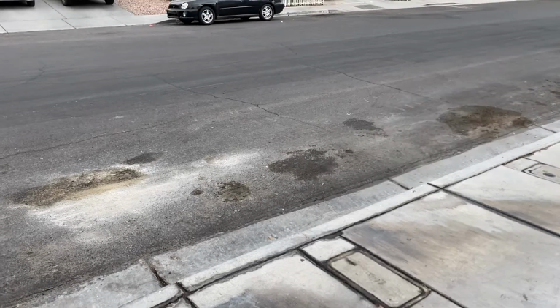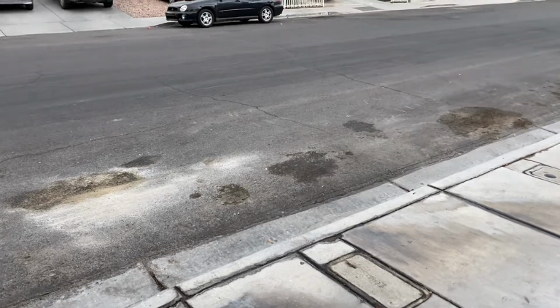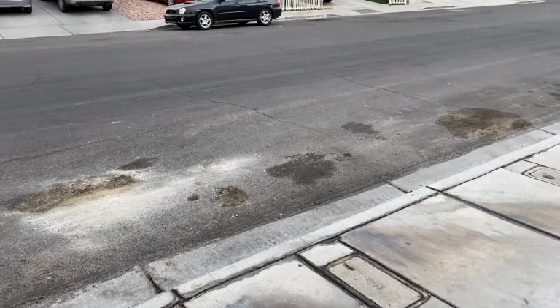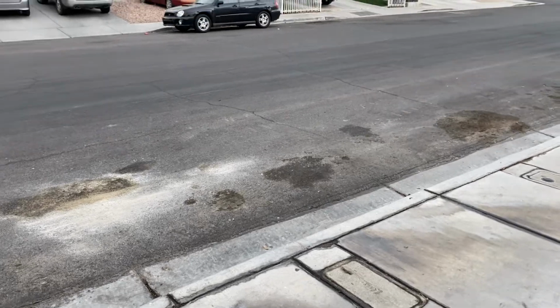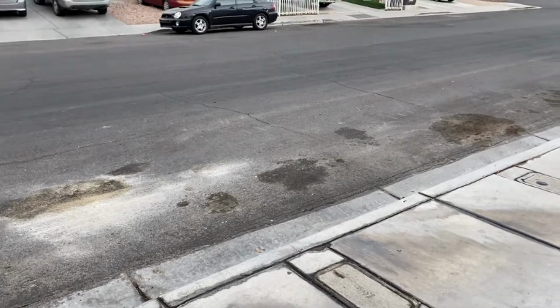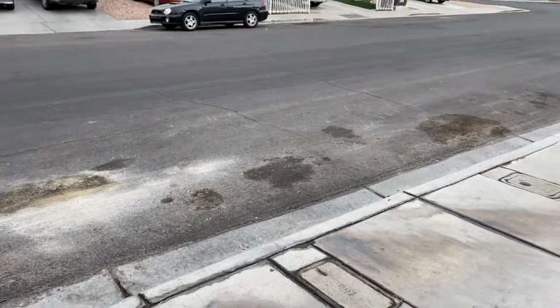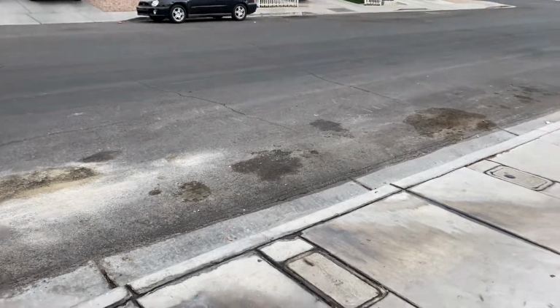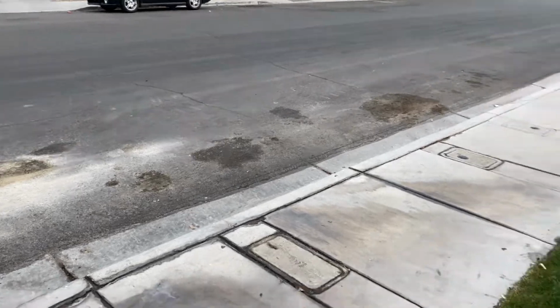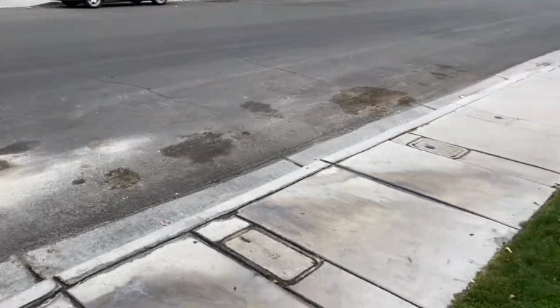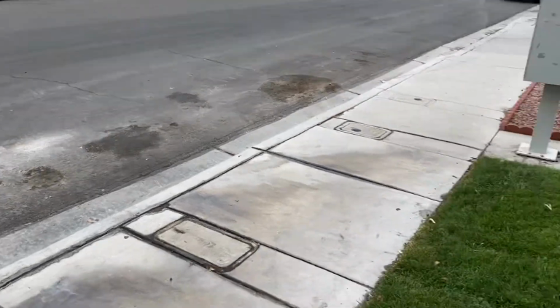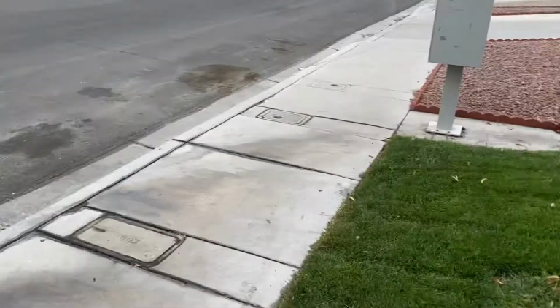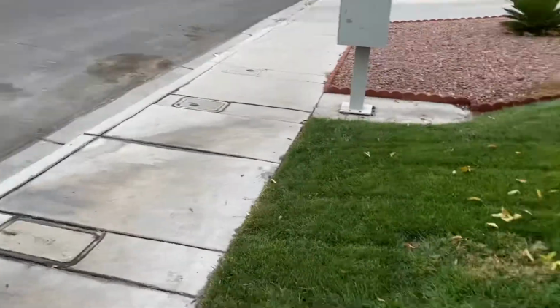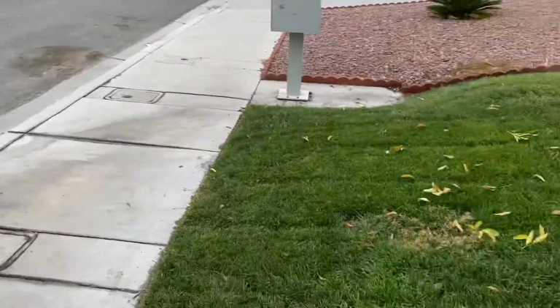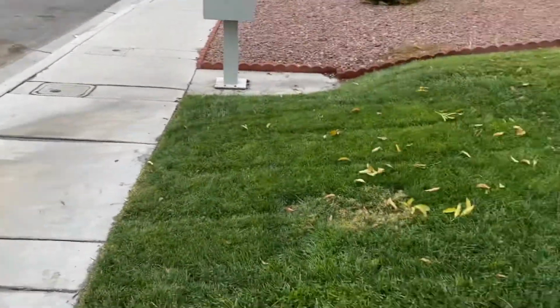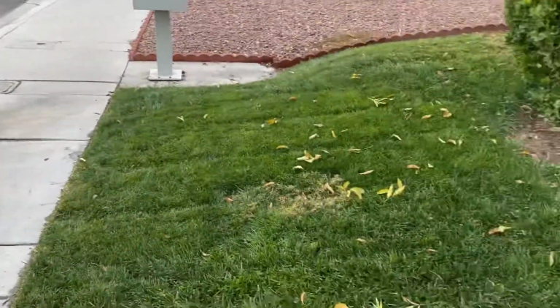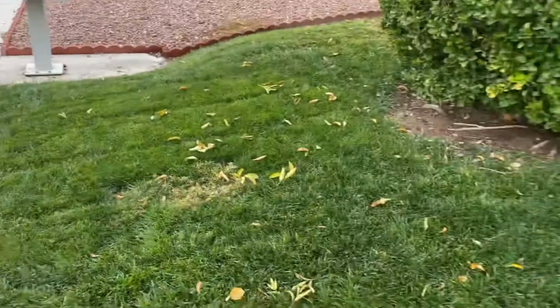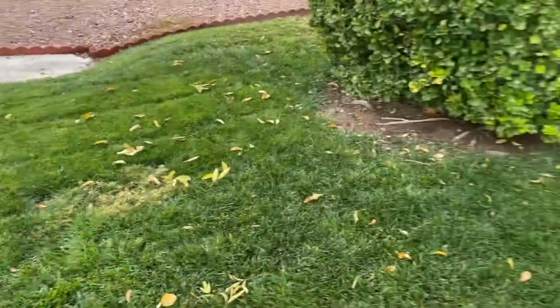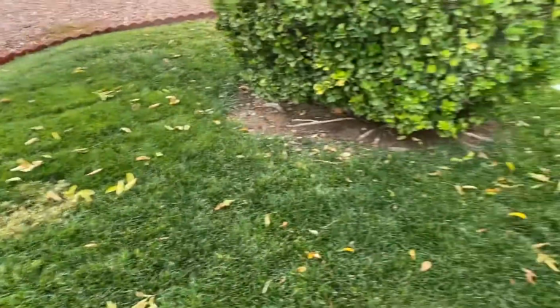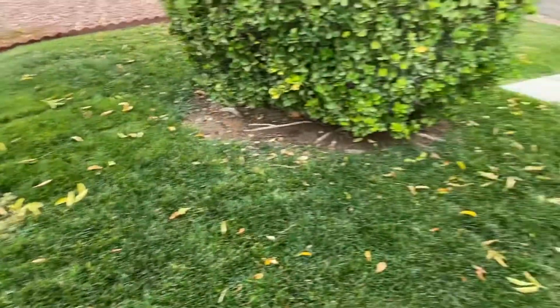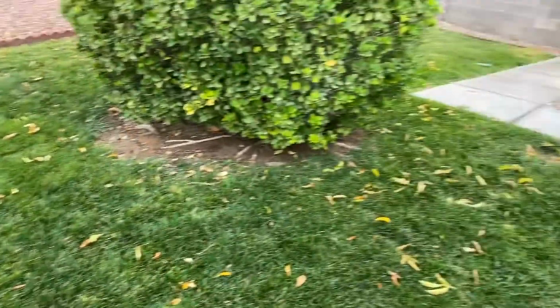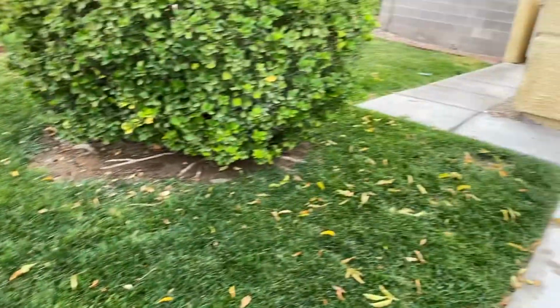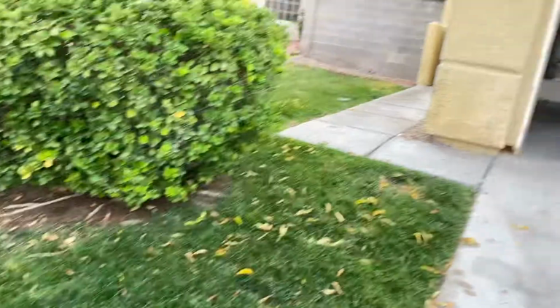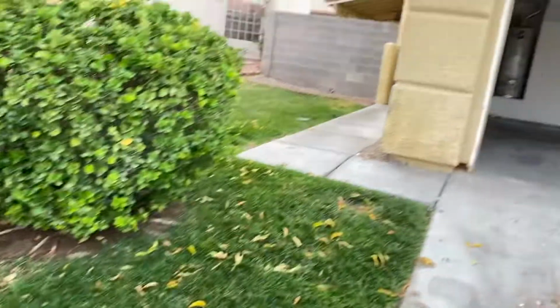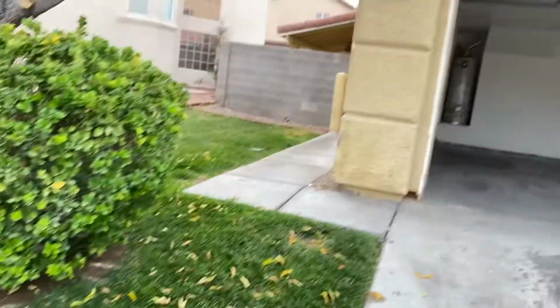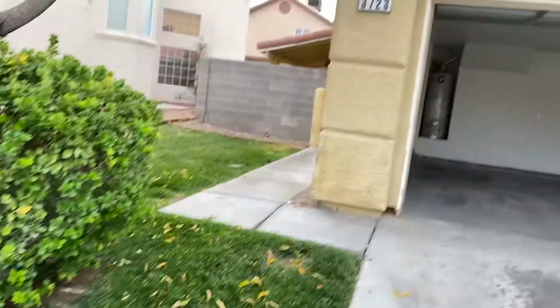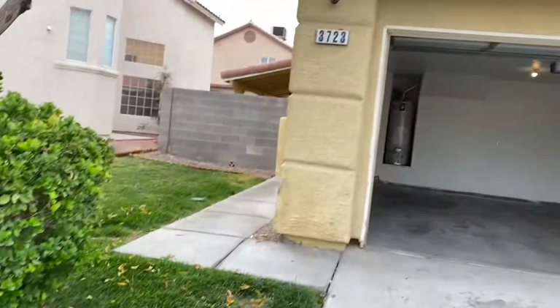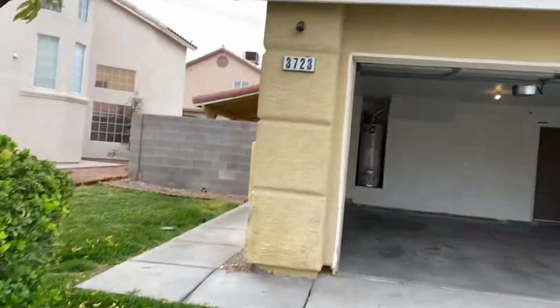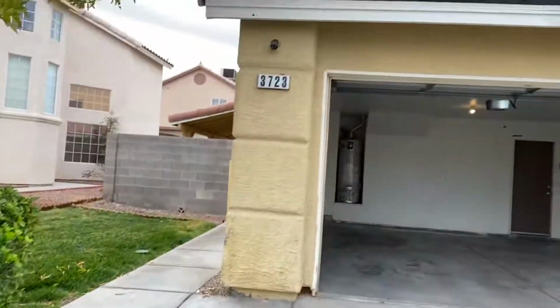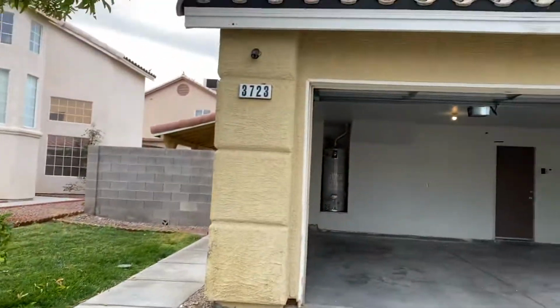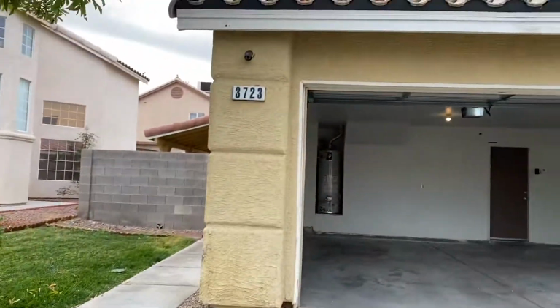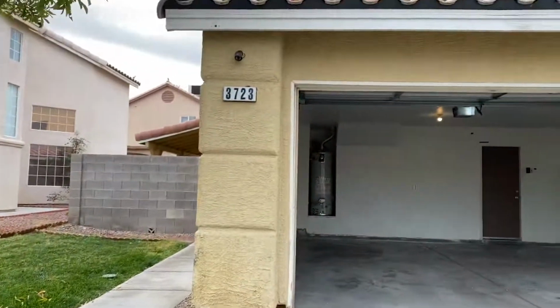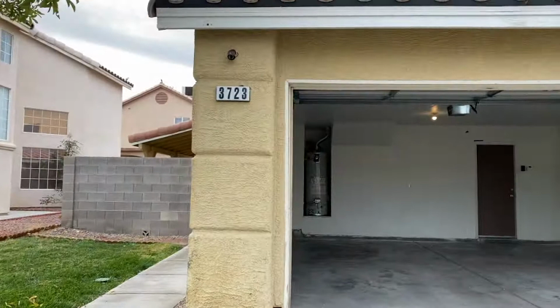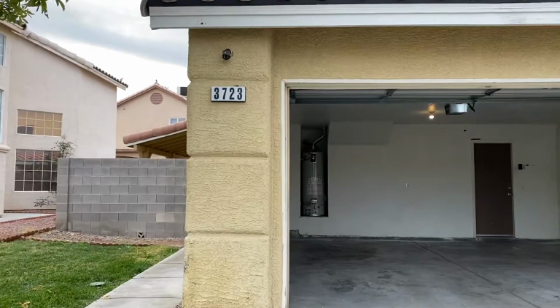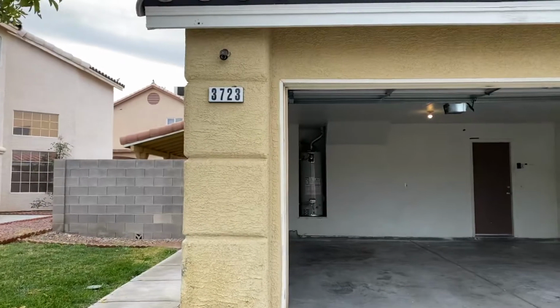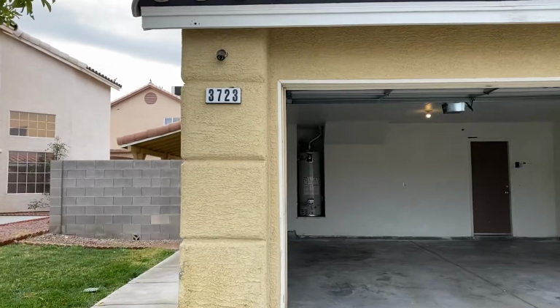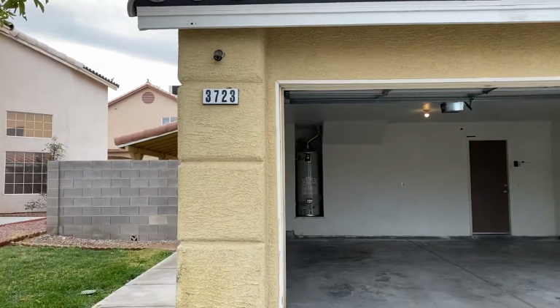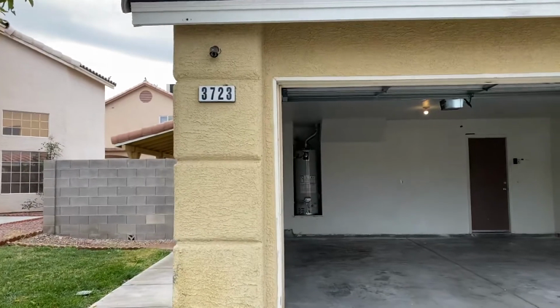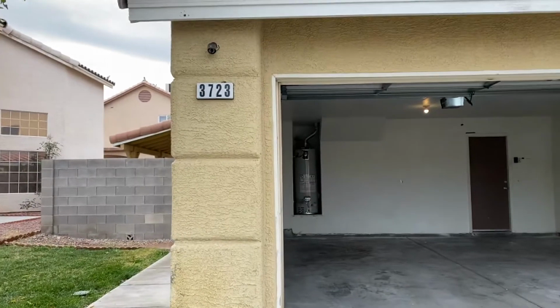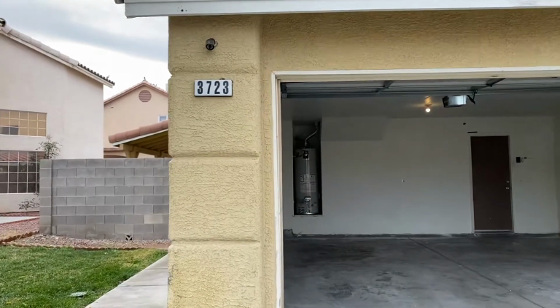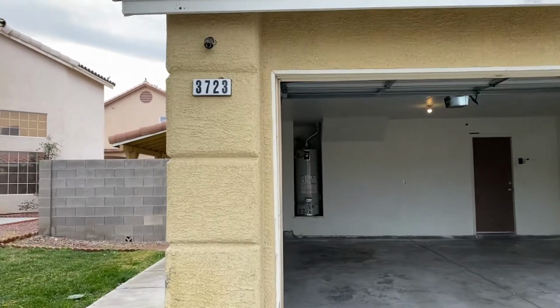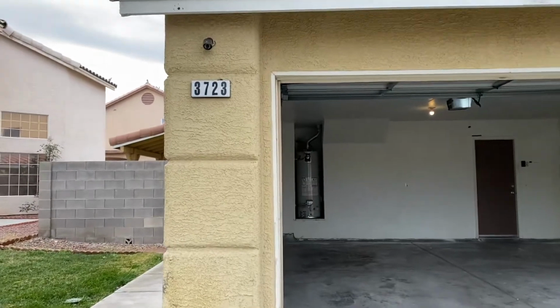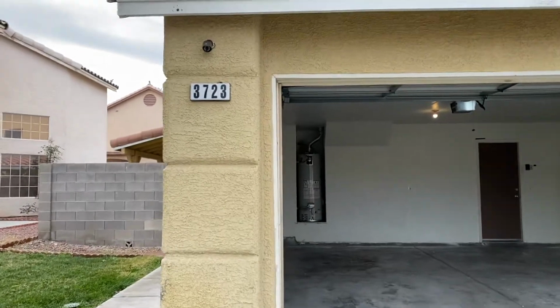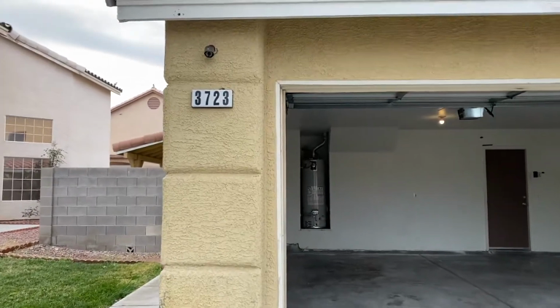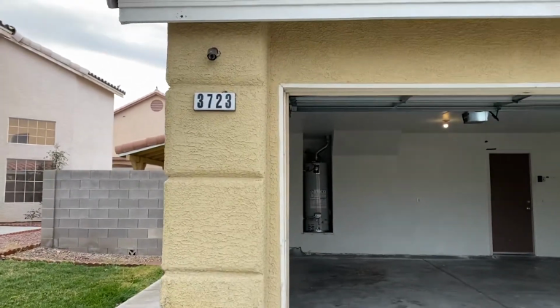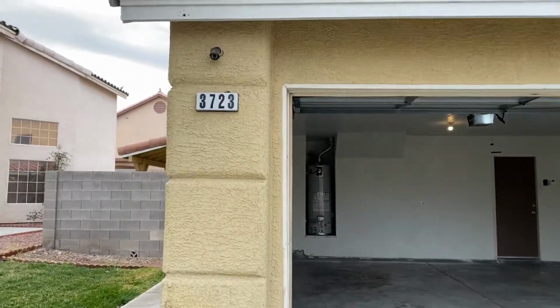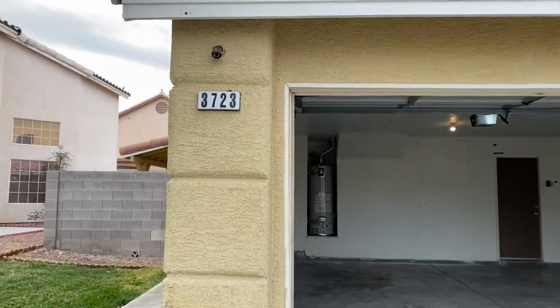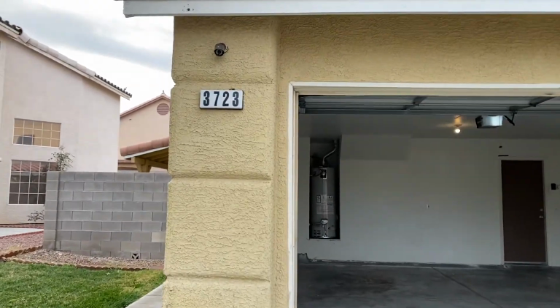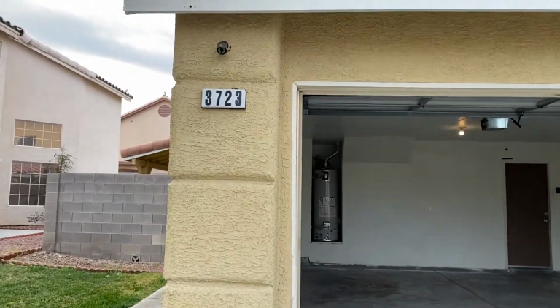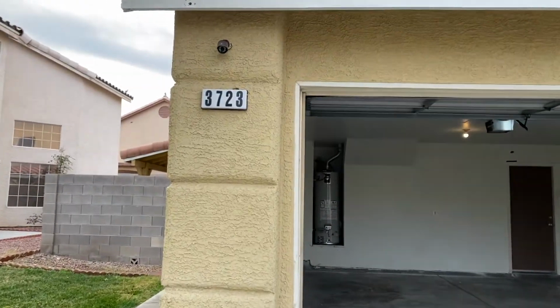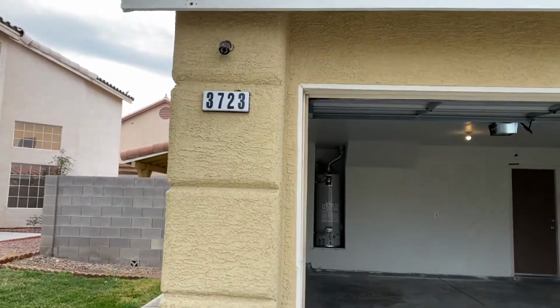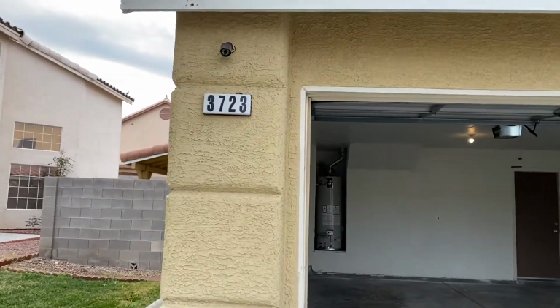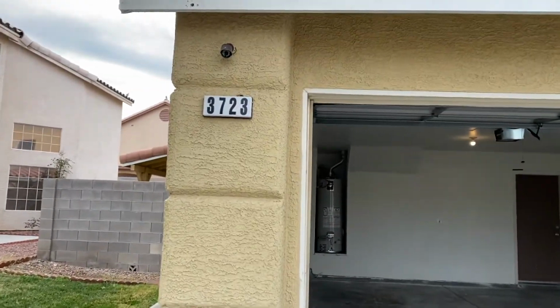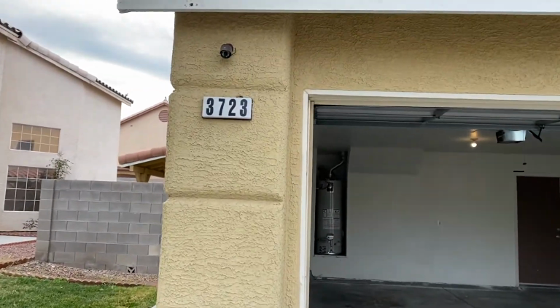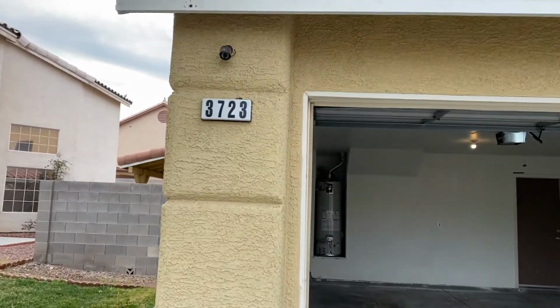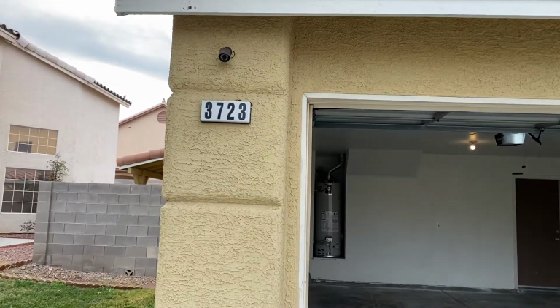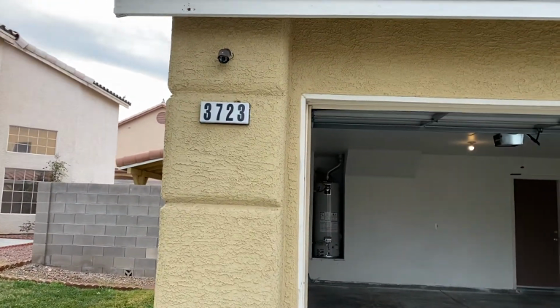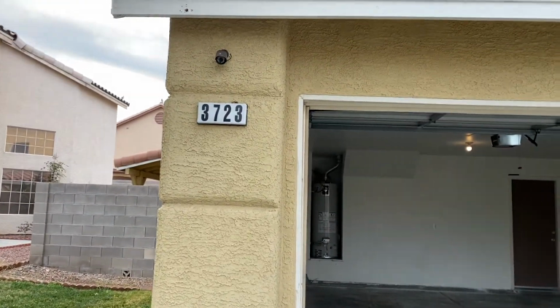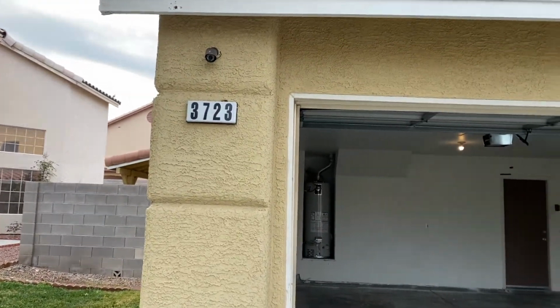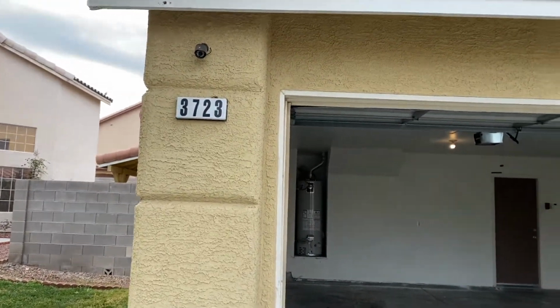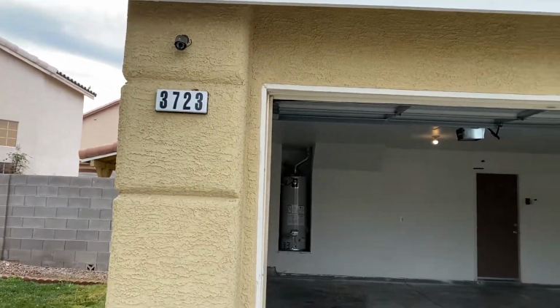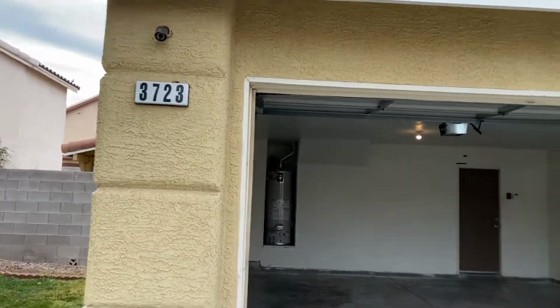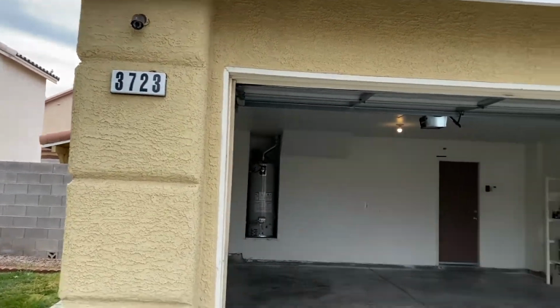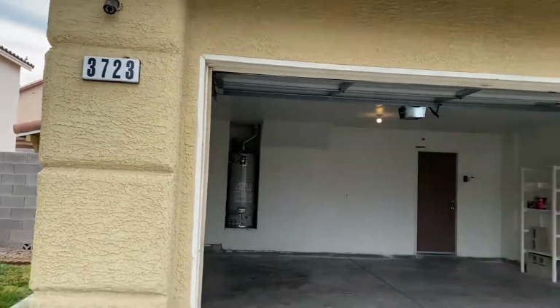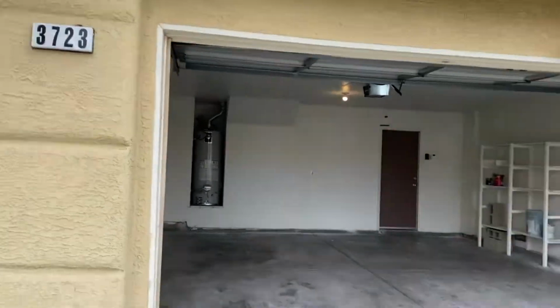Today's December 6th, 2021. We're doing a removal report for 3723 Gulliver Street. We're going to document the outside first and show what everything looks like.